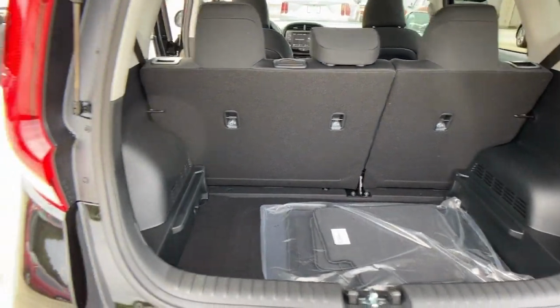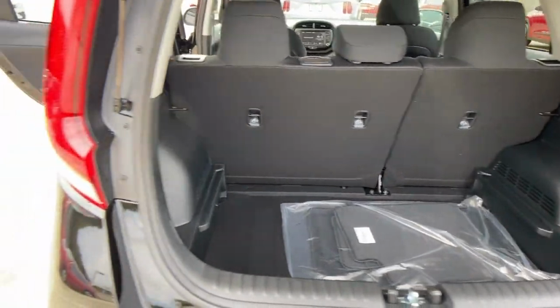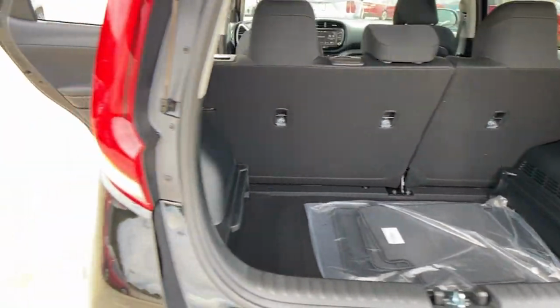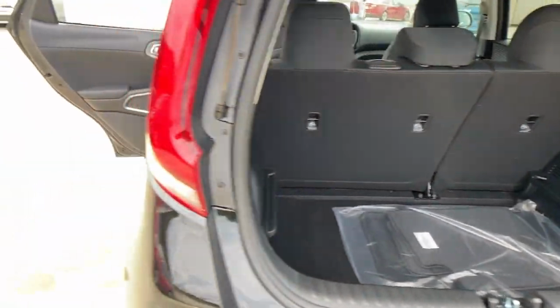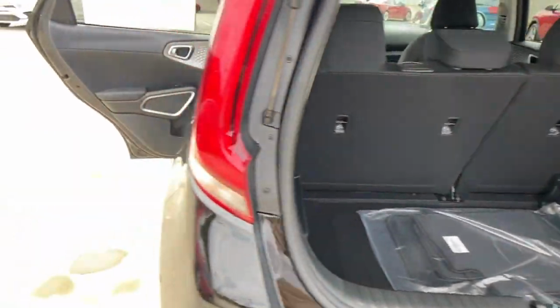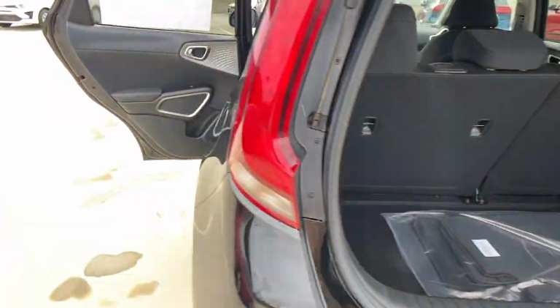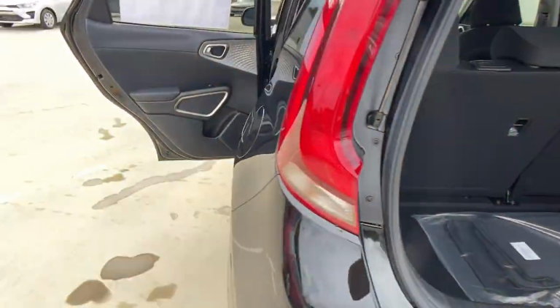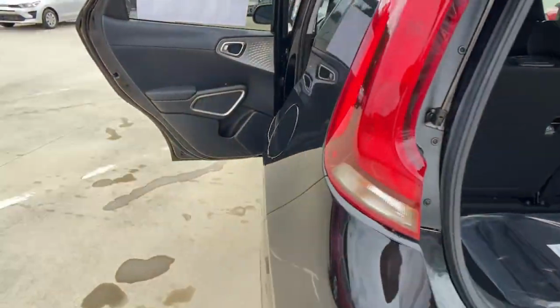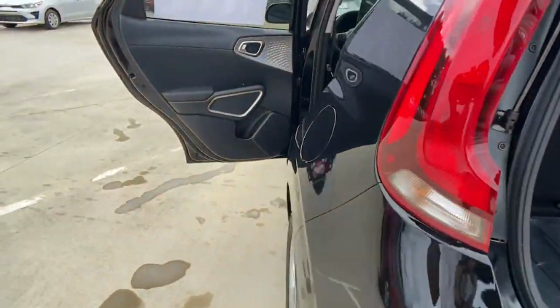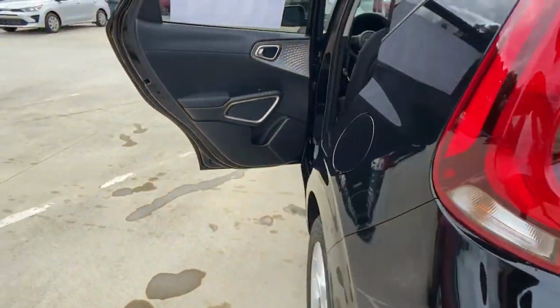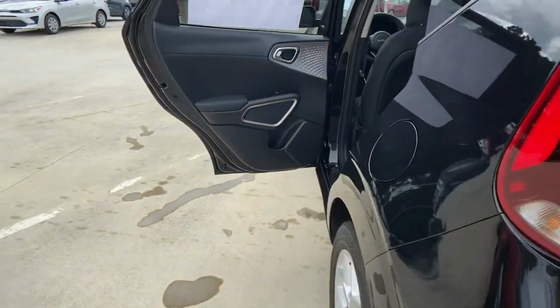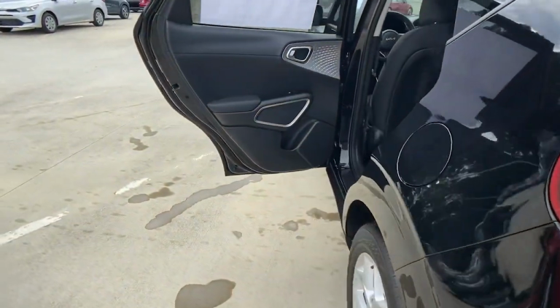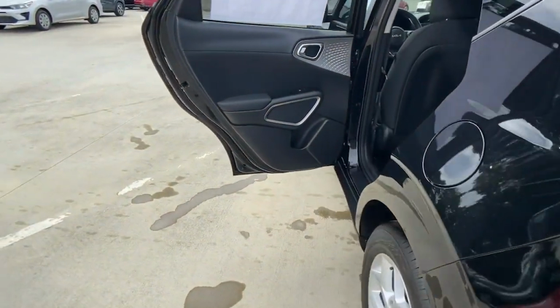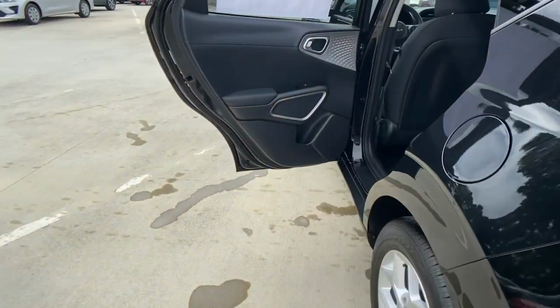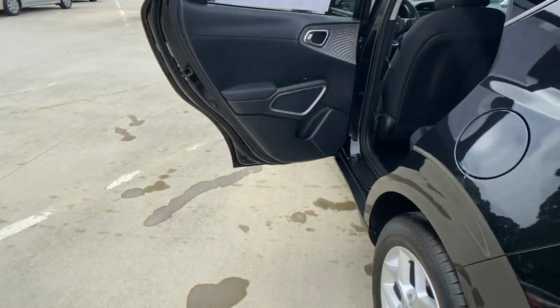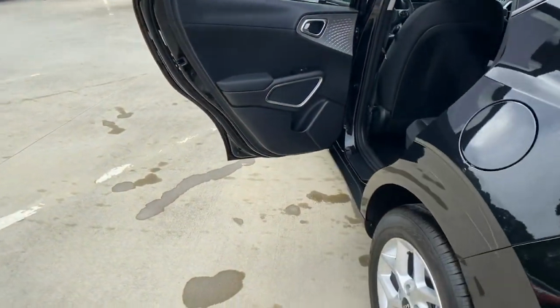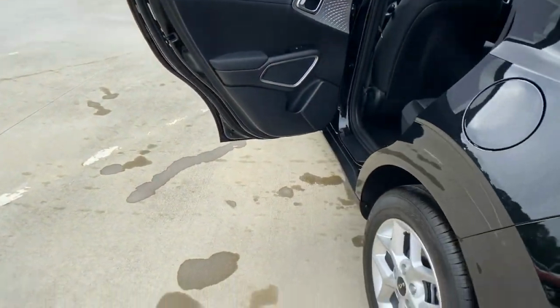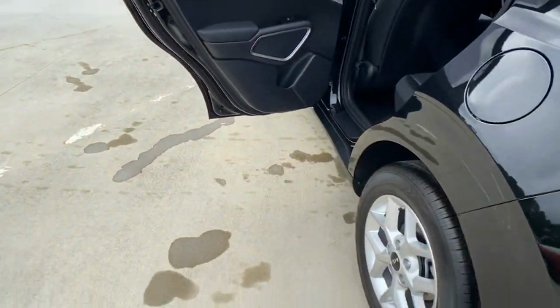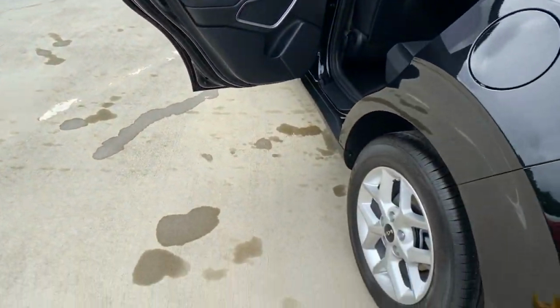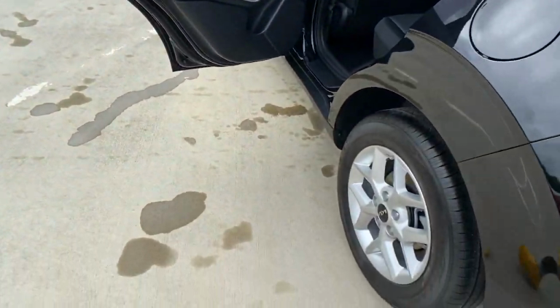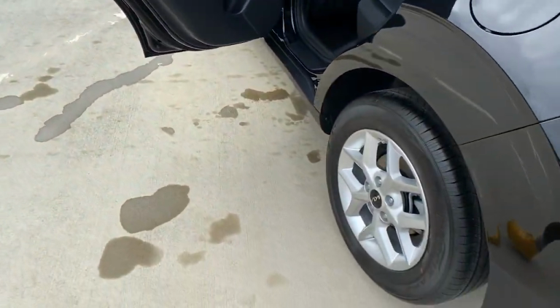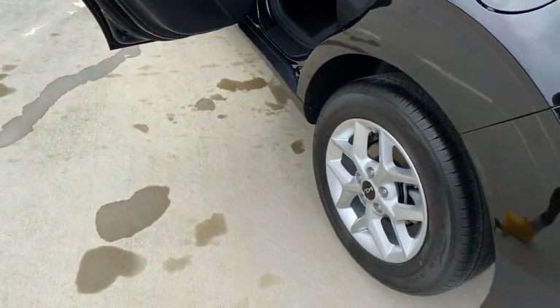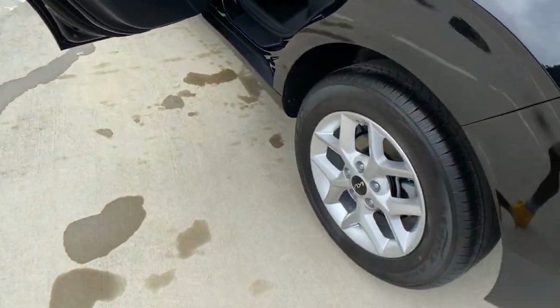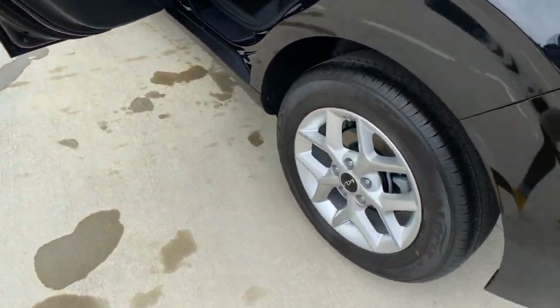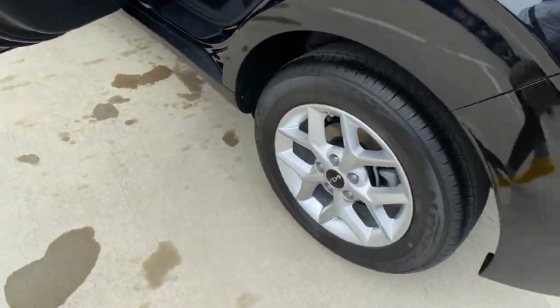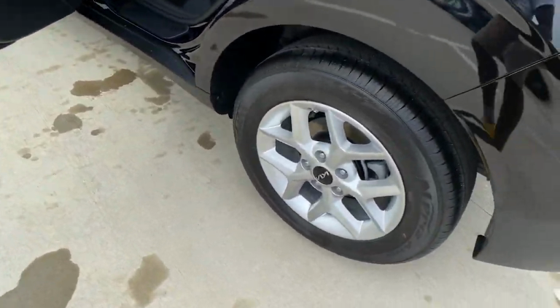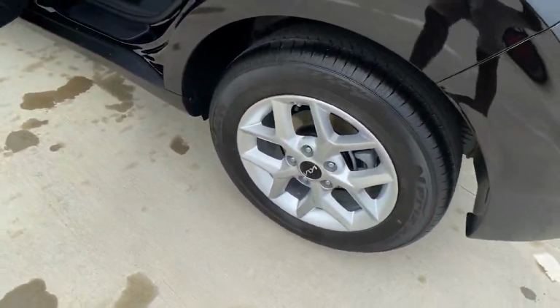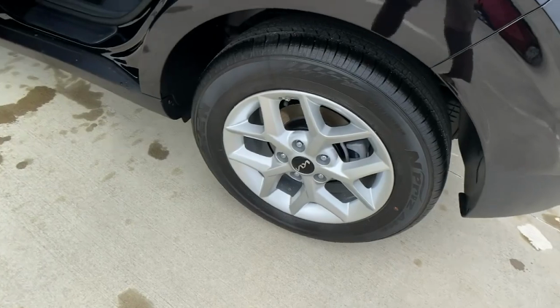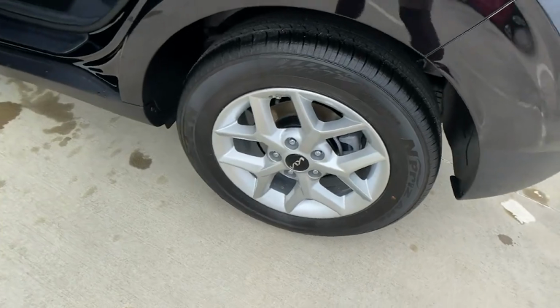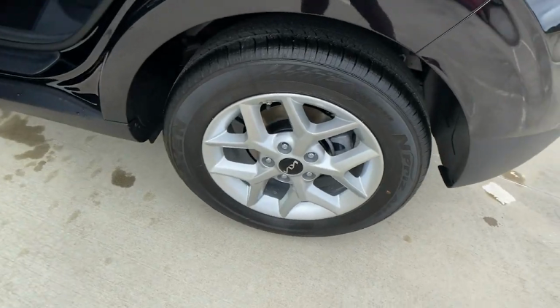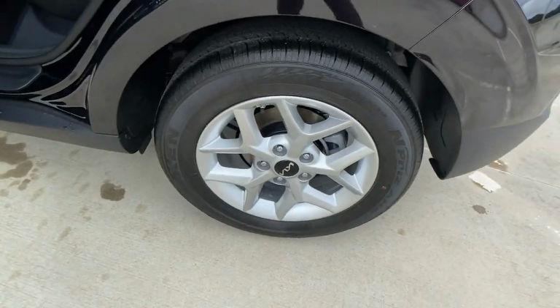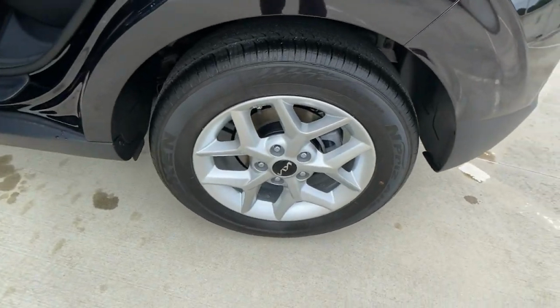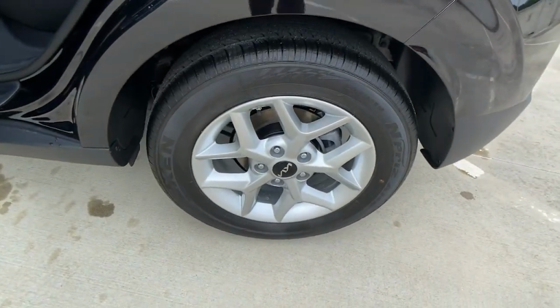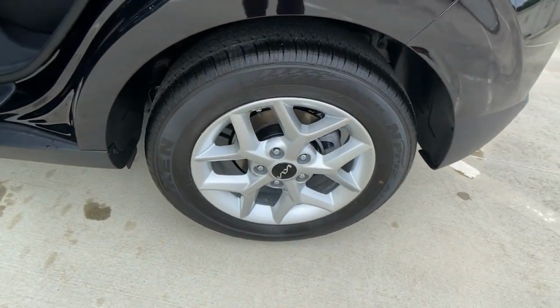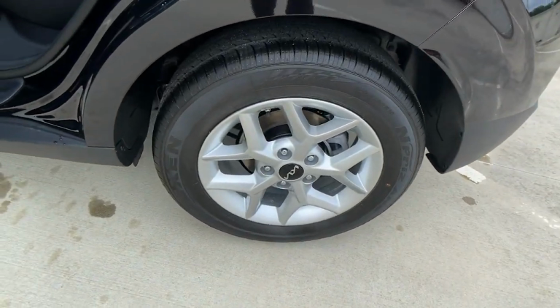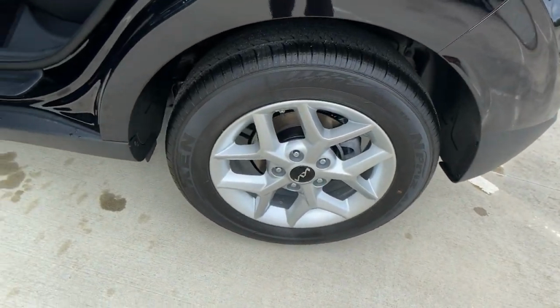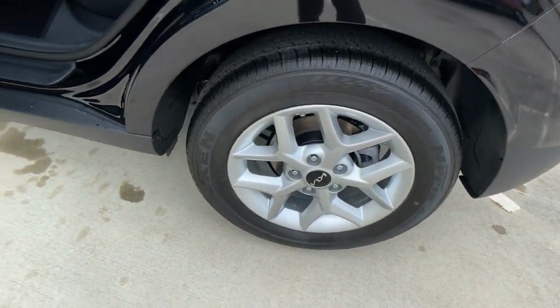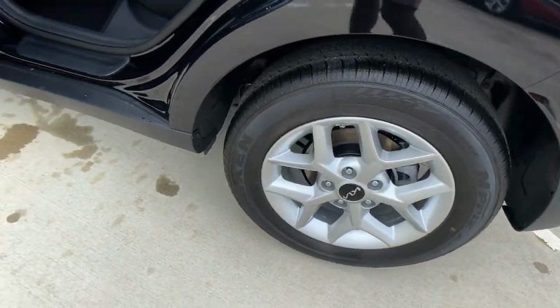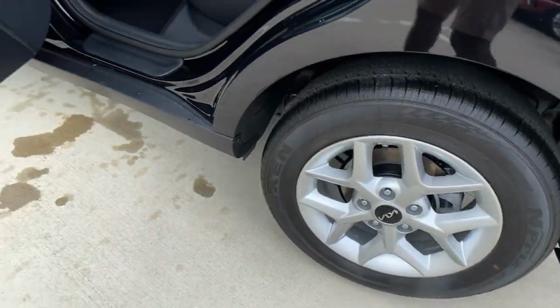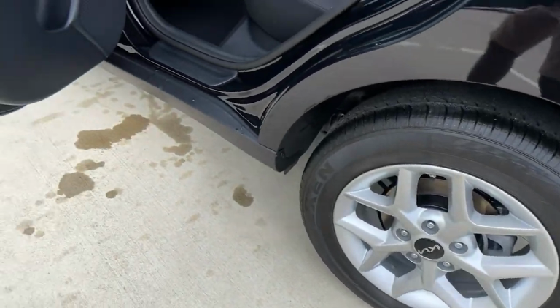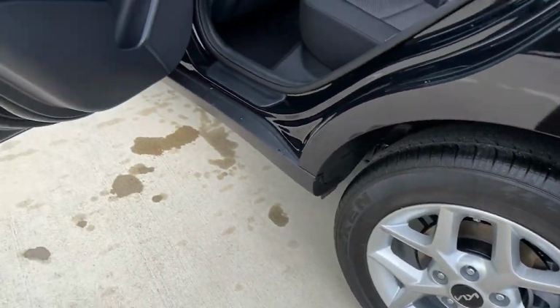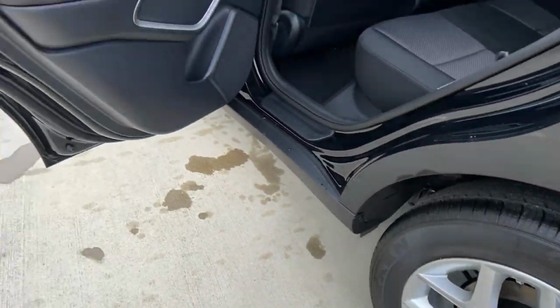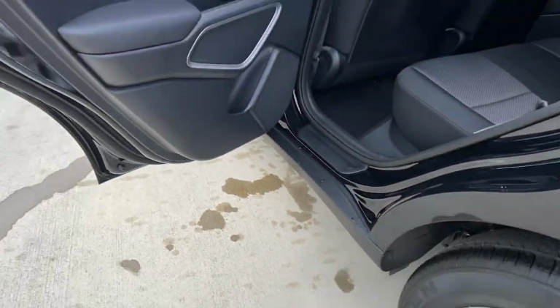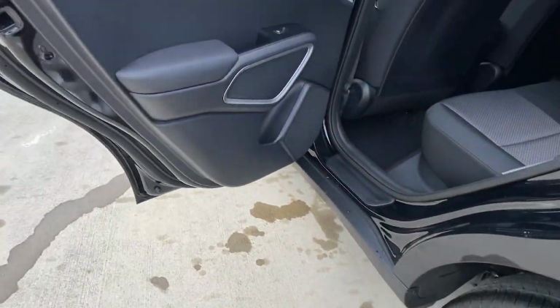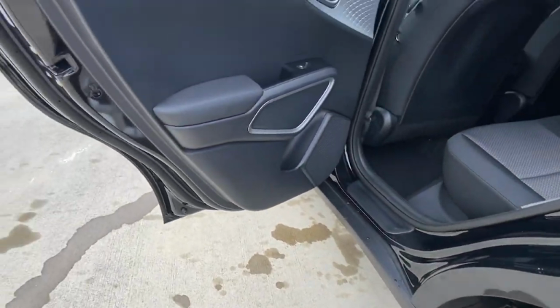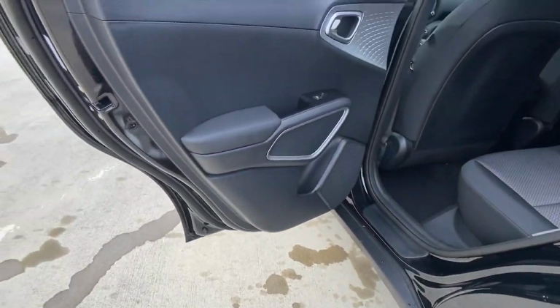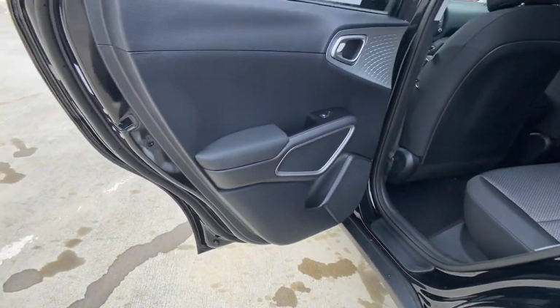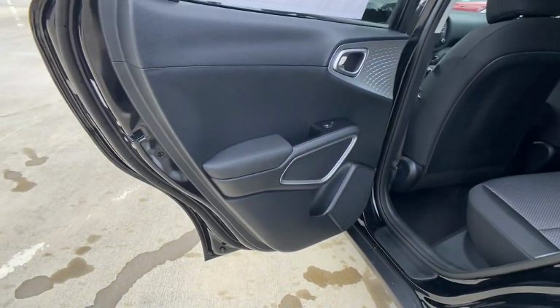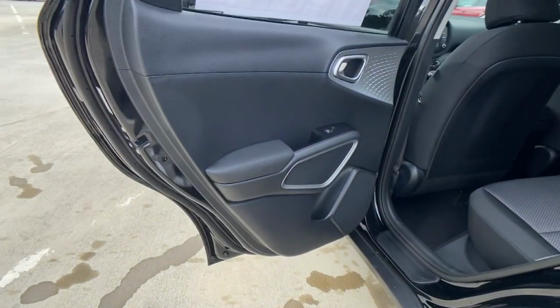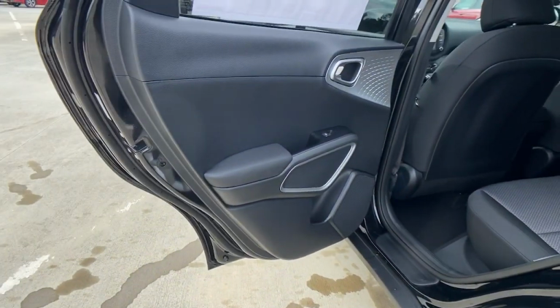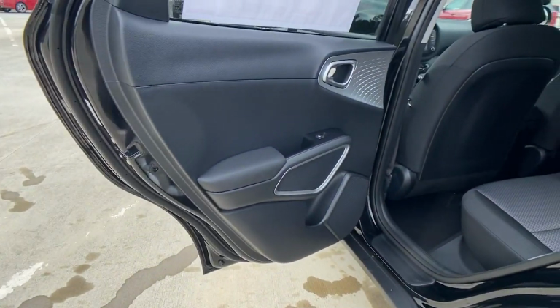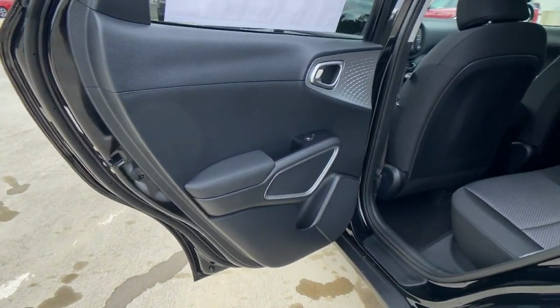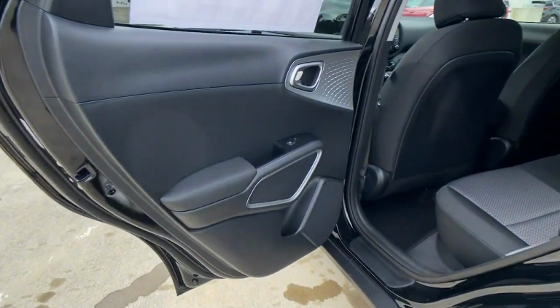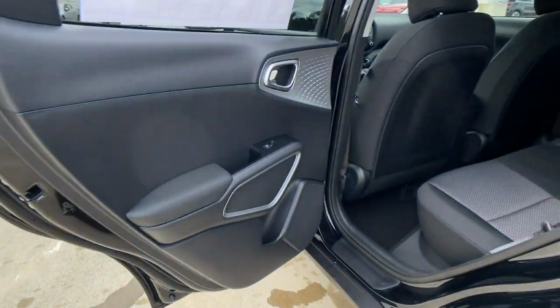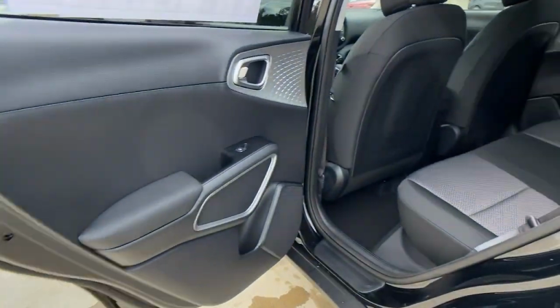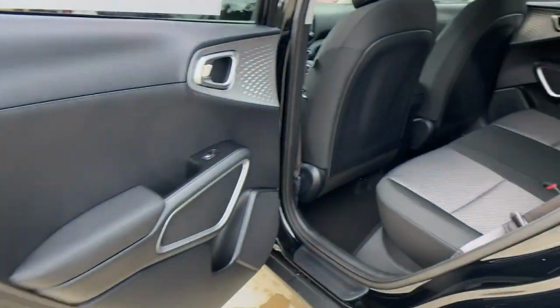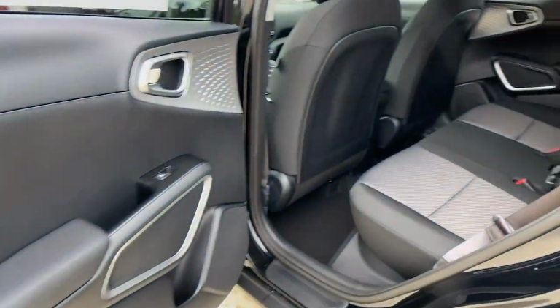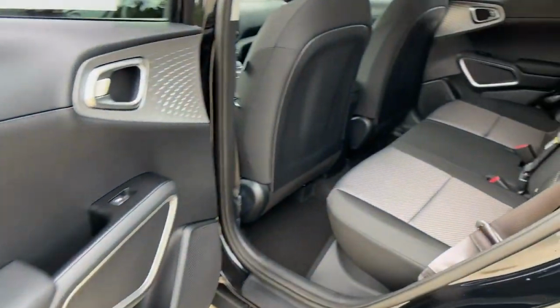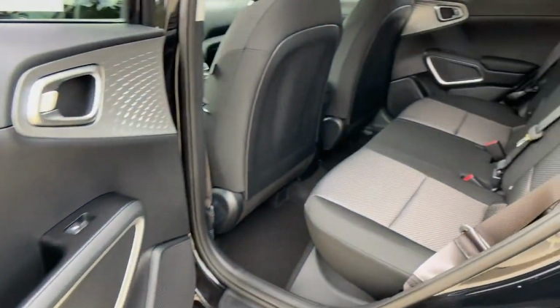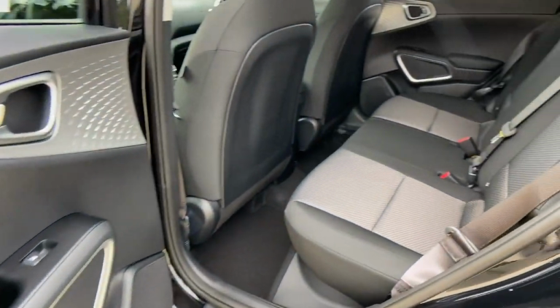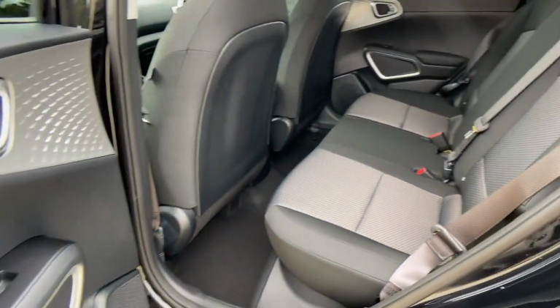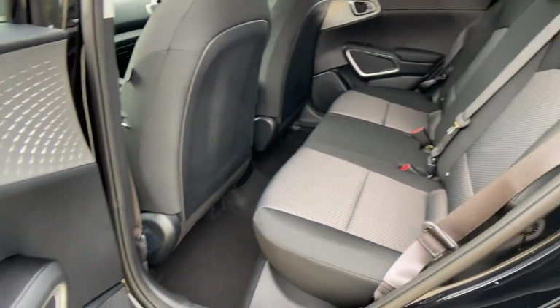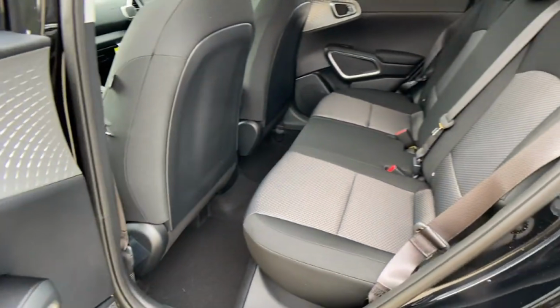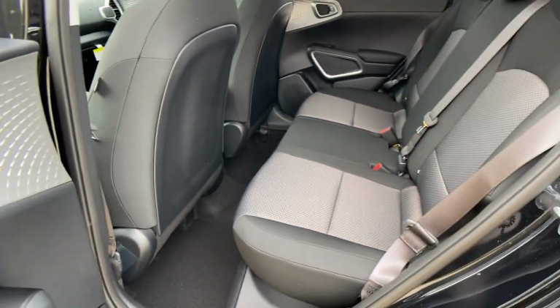These are just some of the great options this vehicle comes with: backup camera, floor mats, and trip computer.